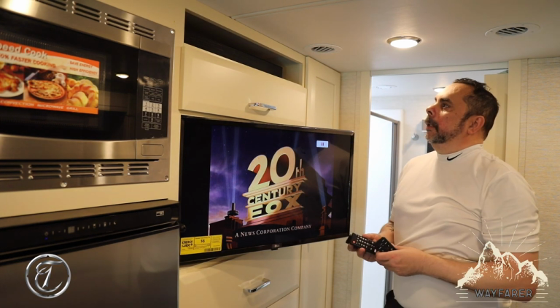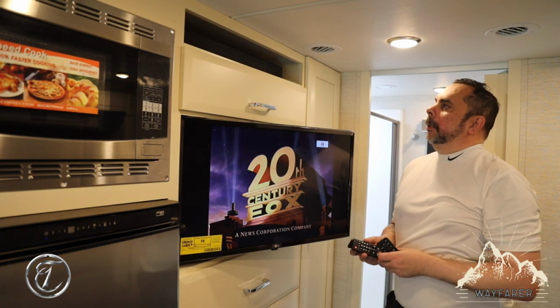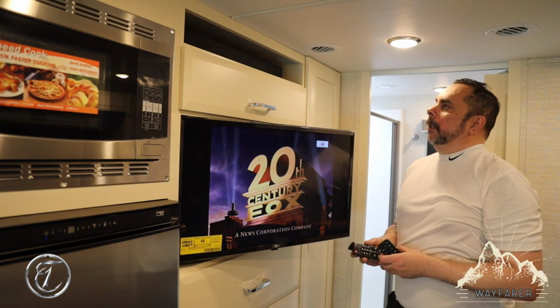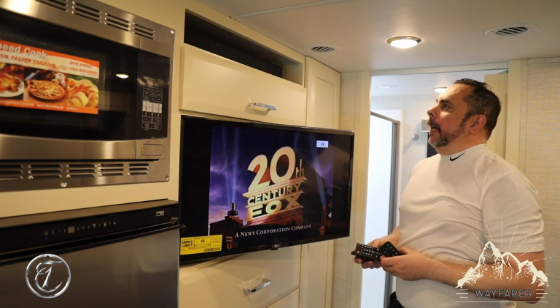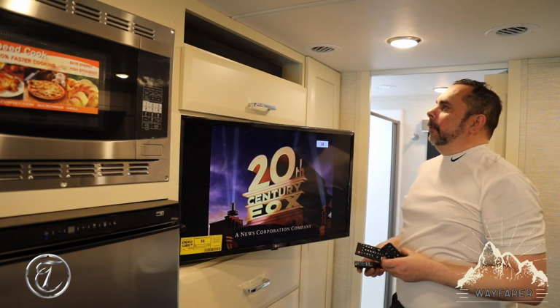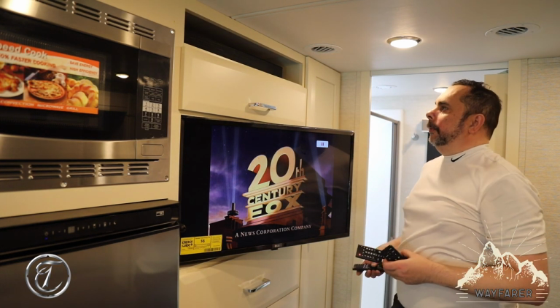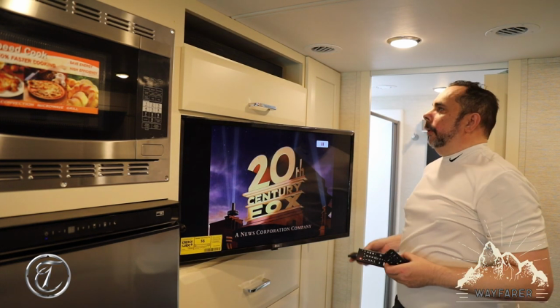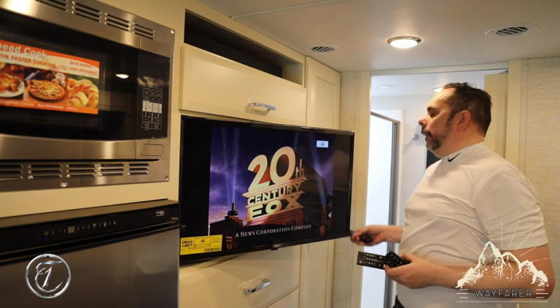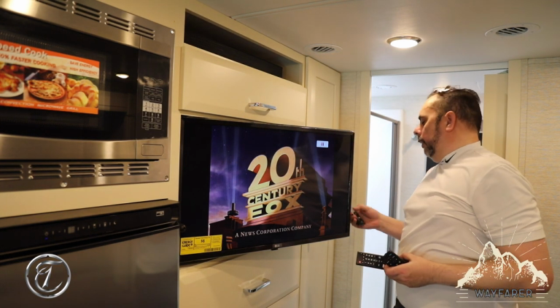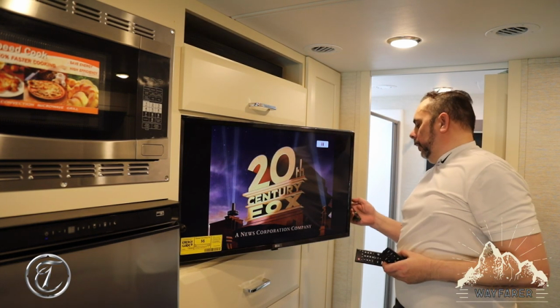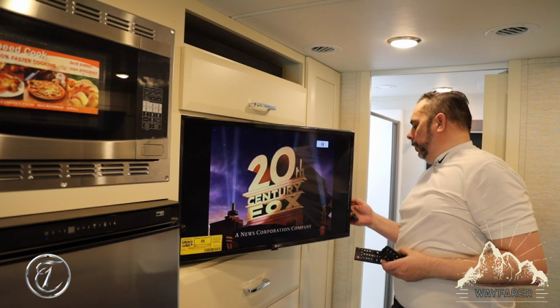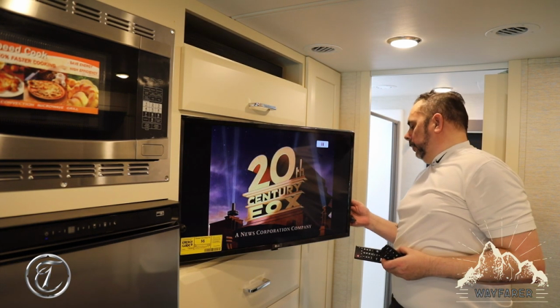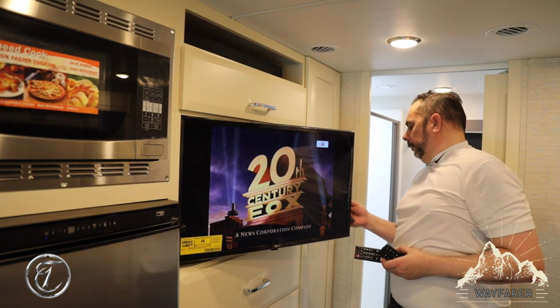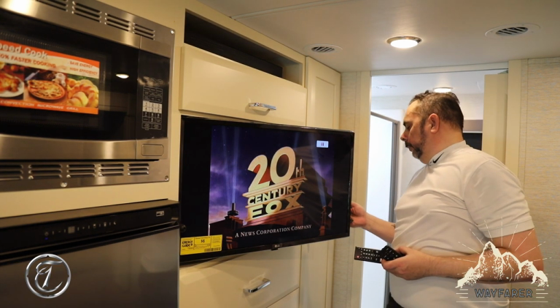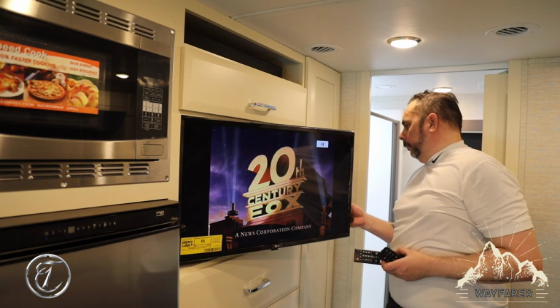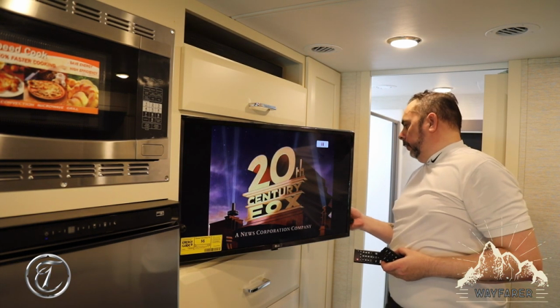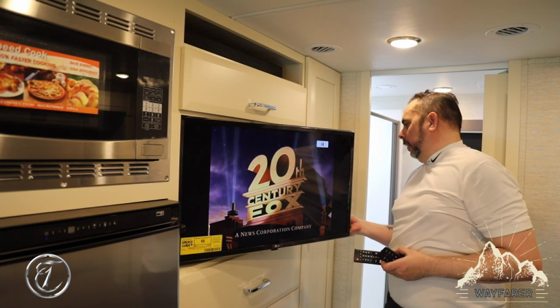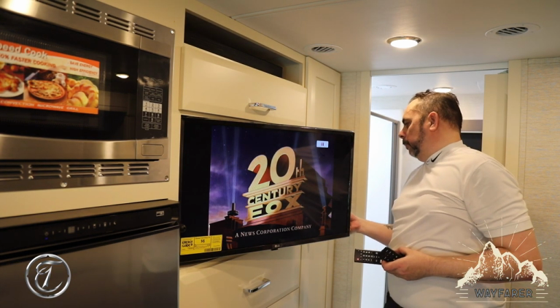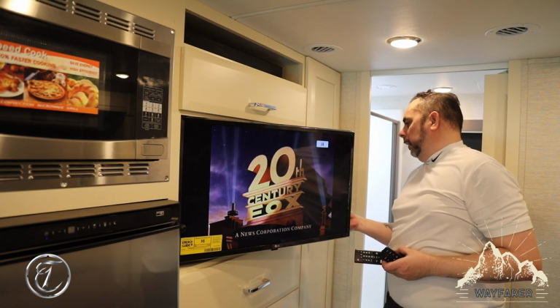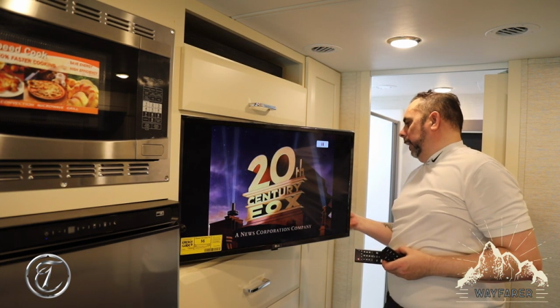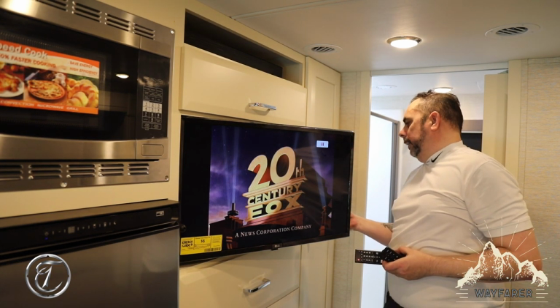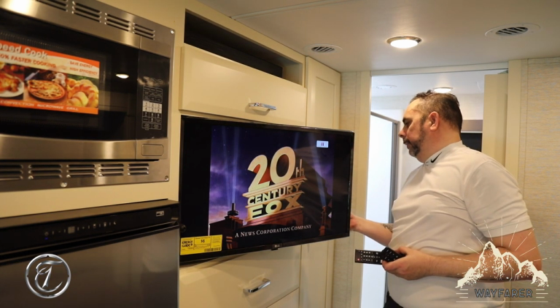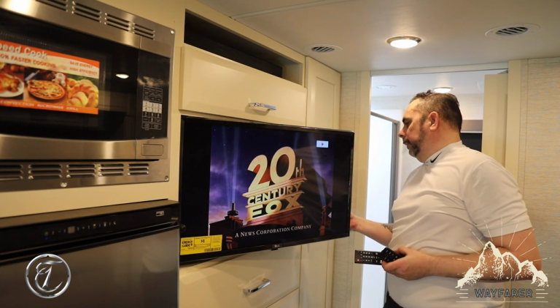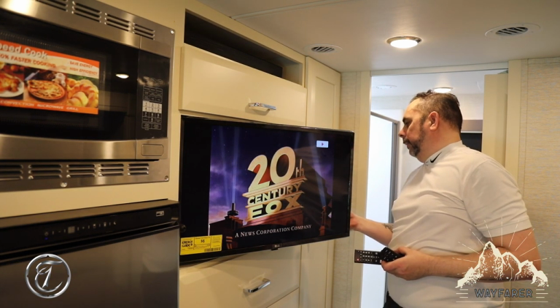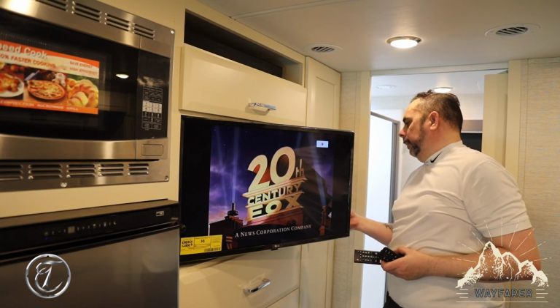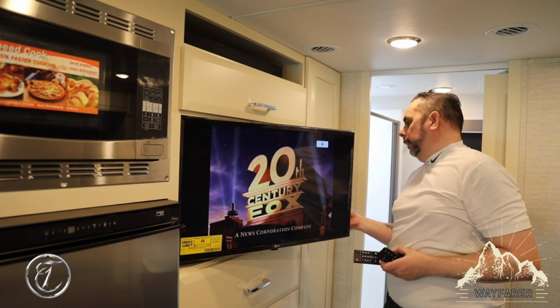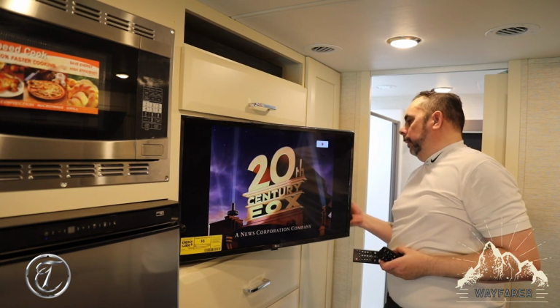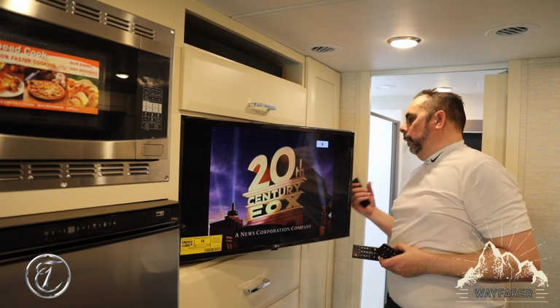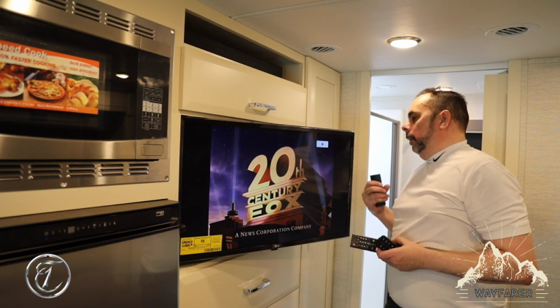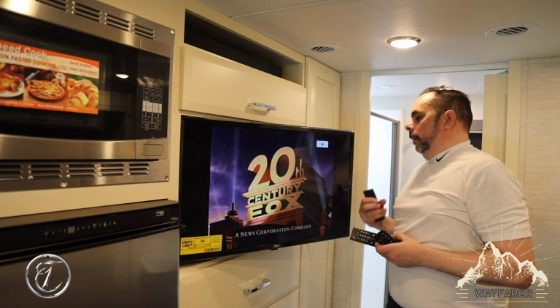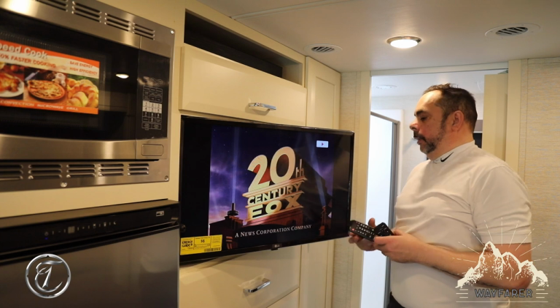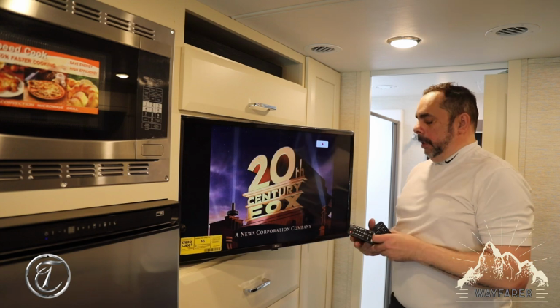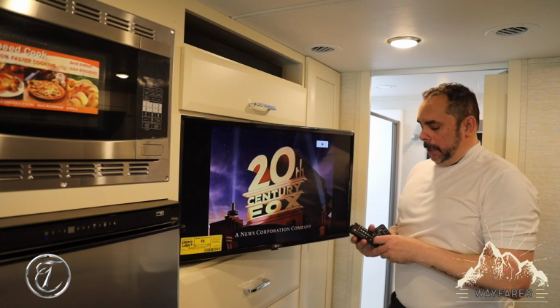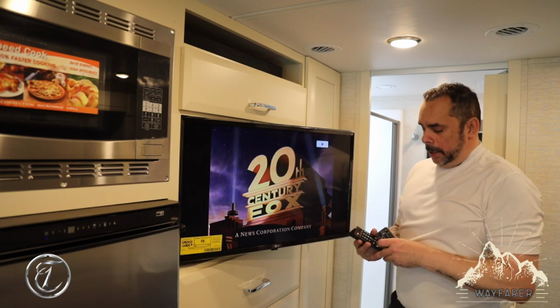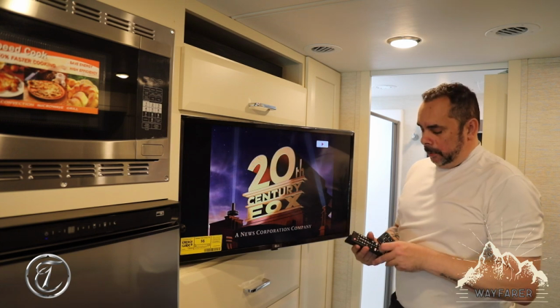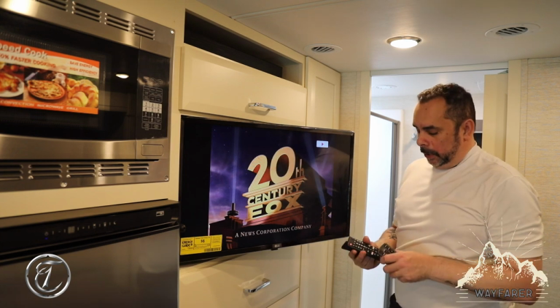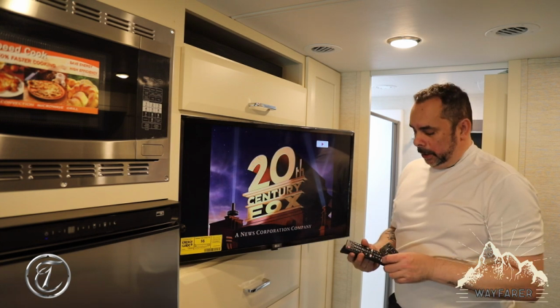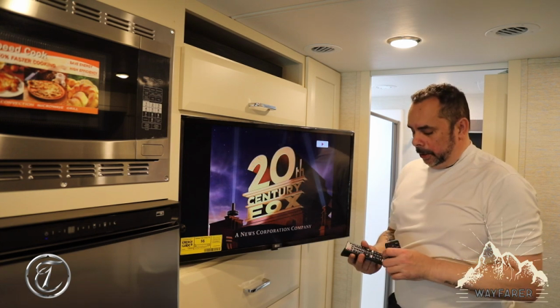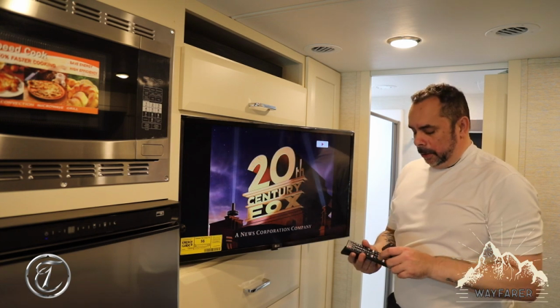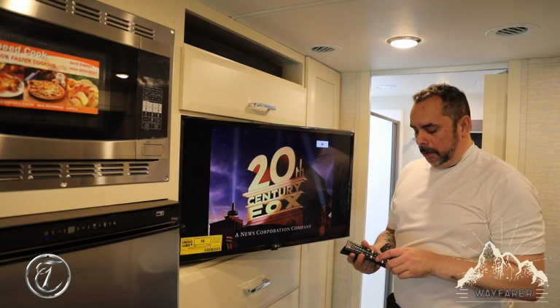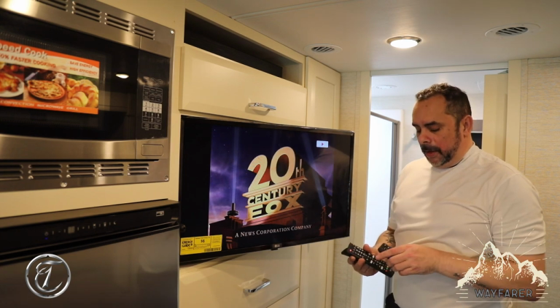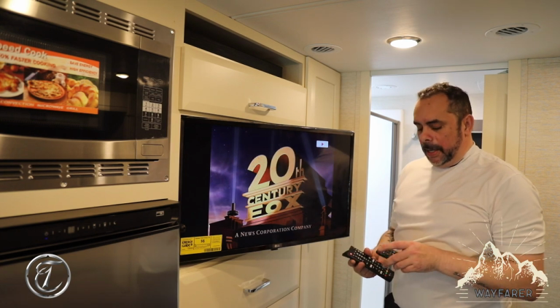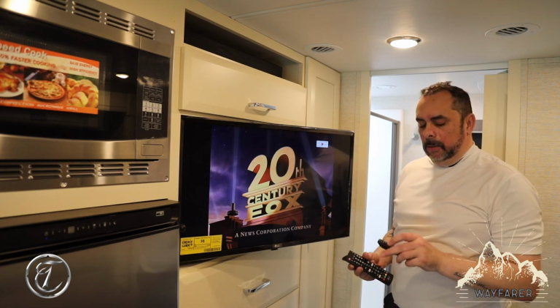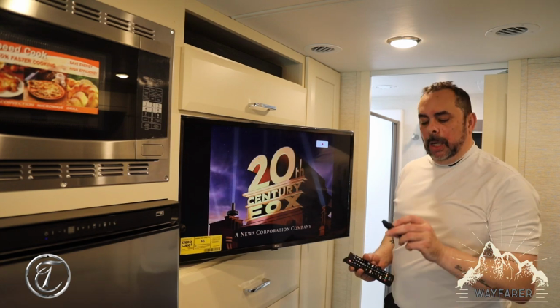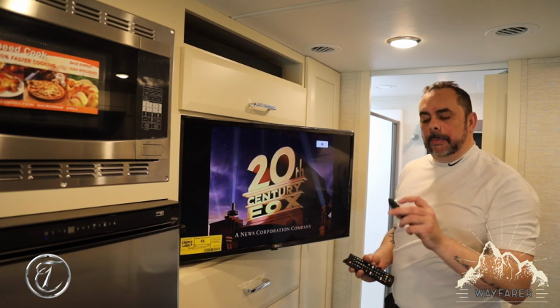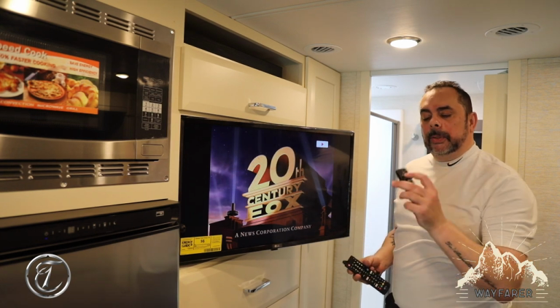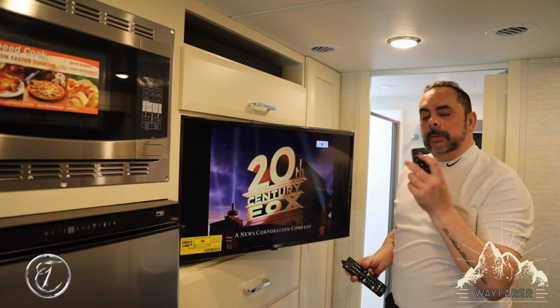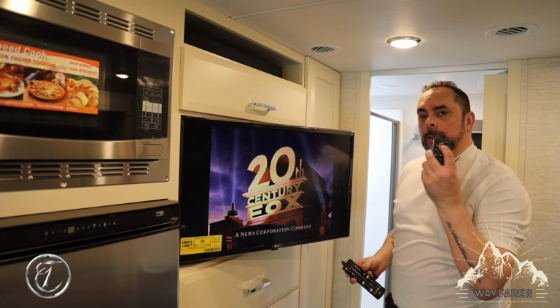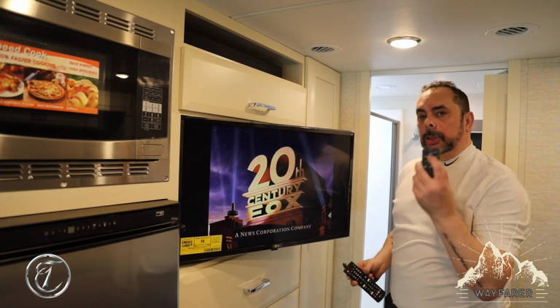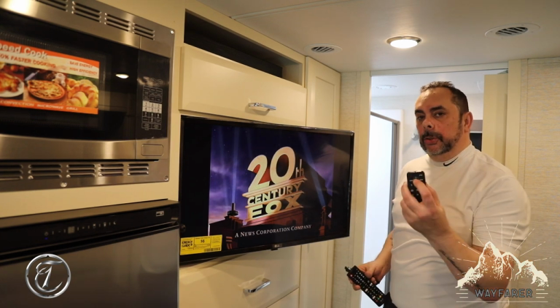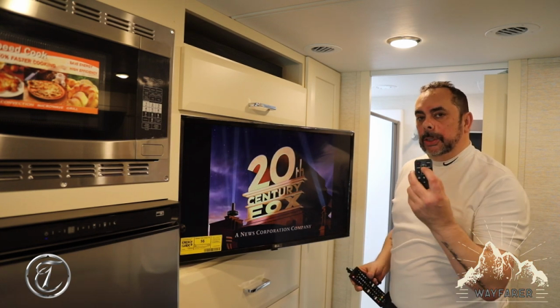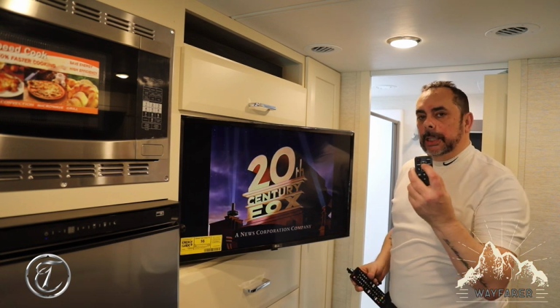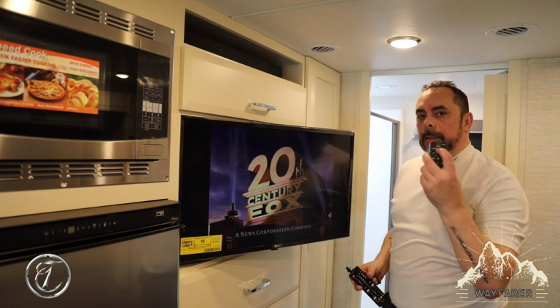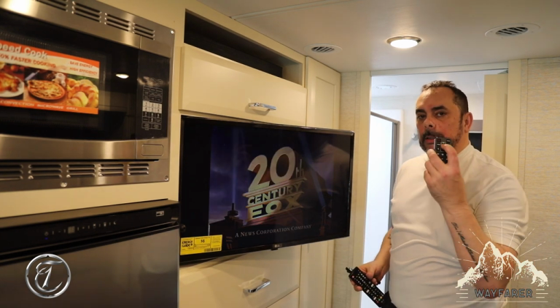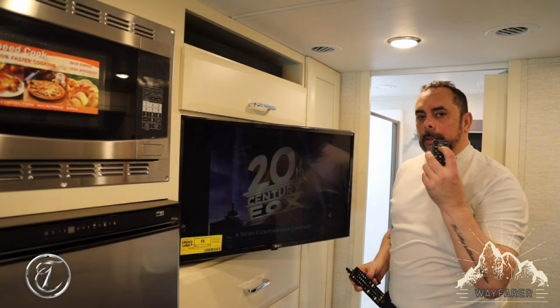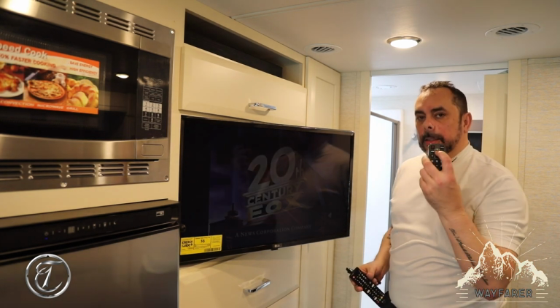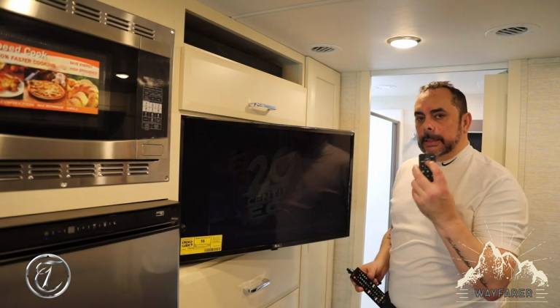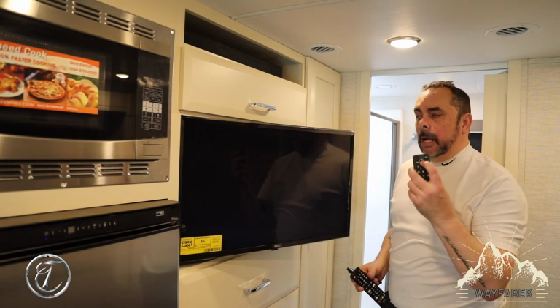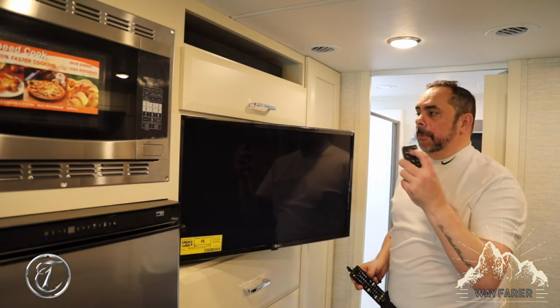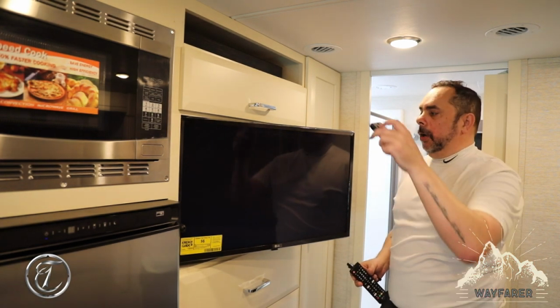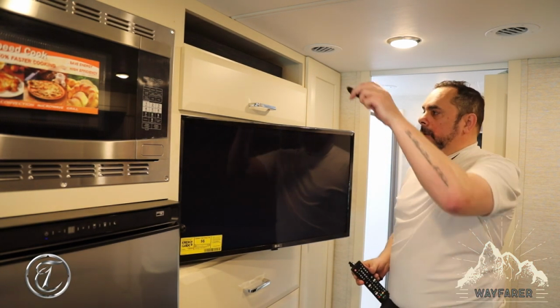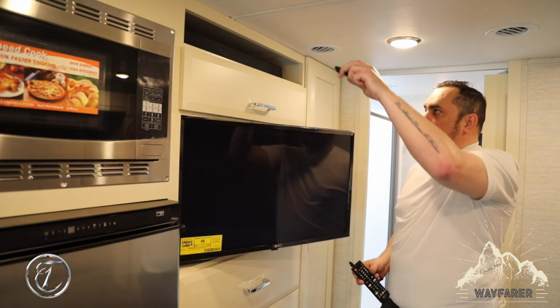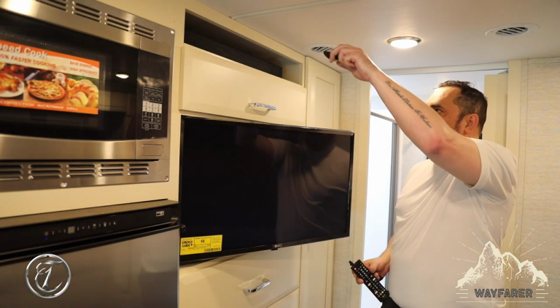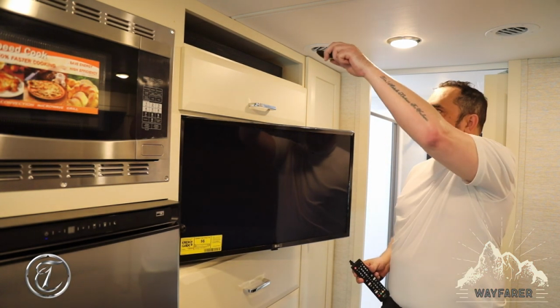Now all you have to do is press play and we're going to turn the volume up using the soundbar remote.